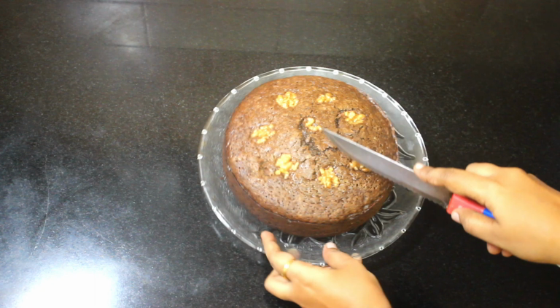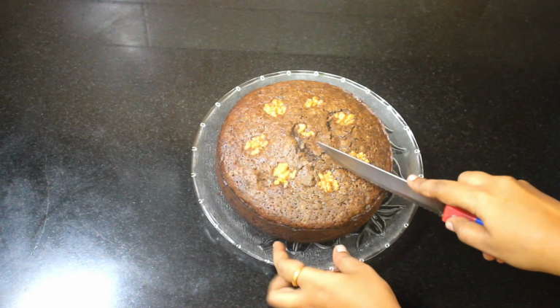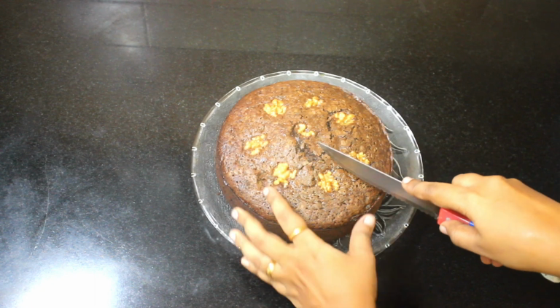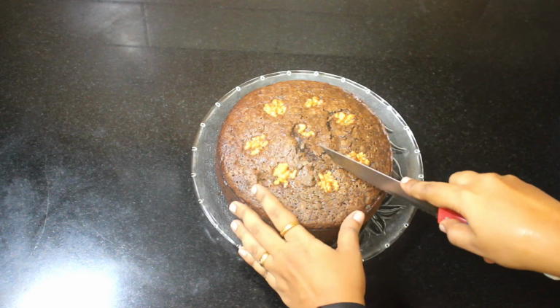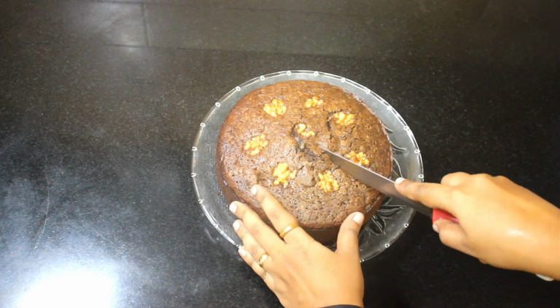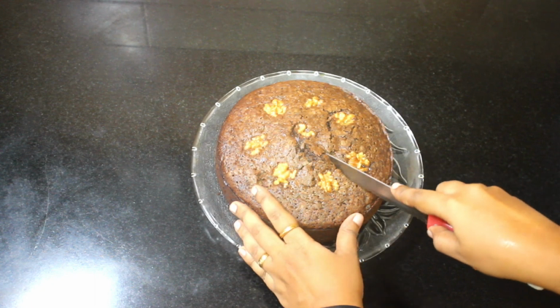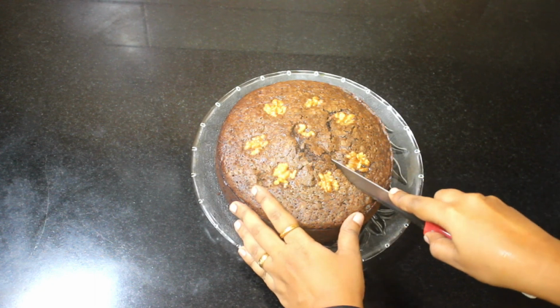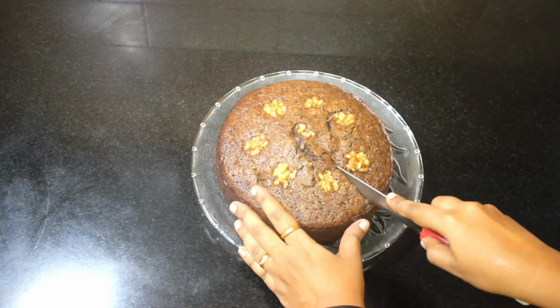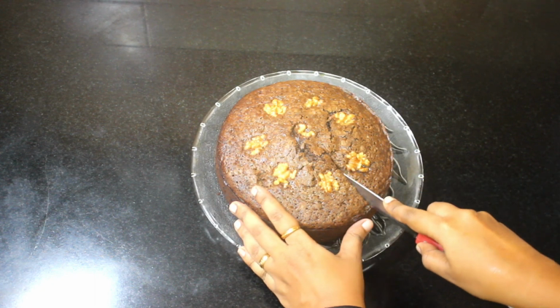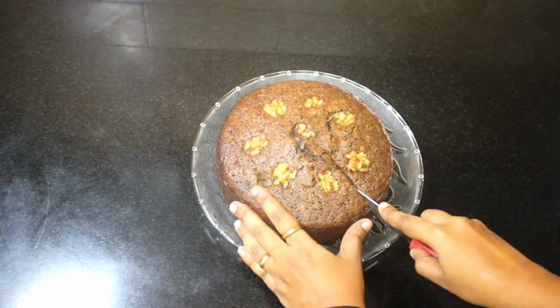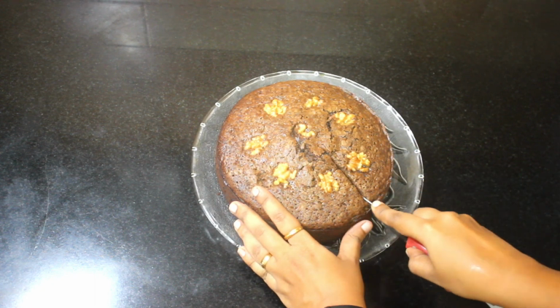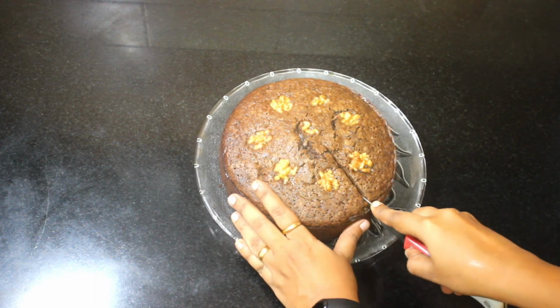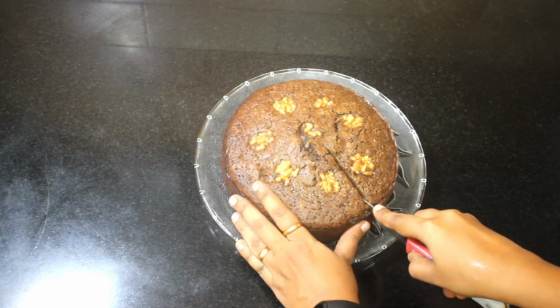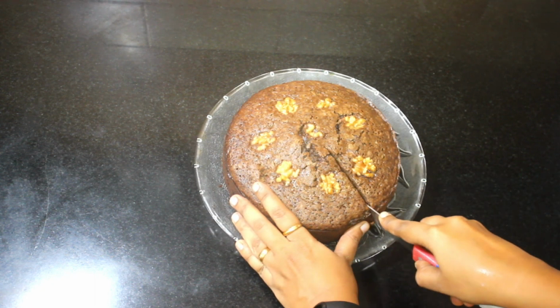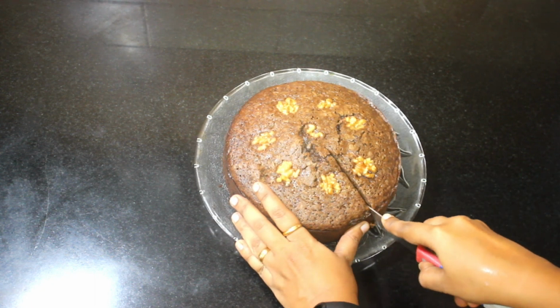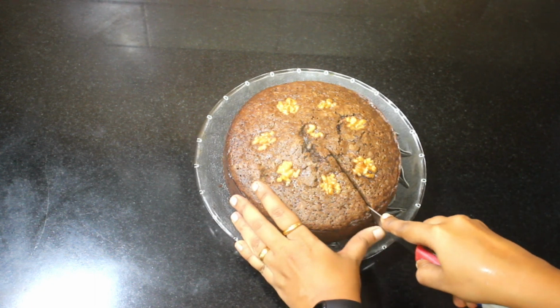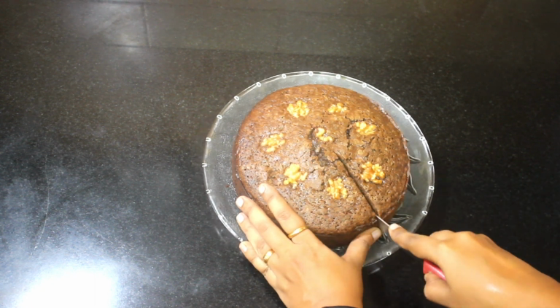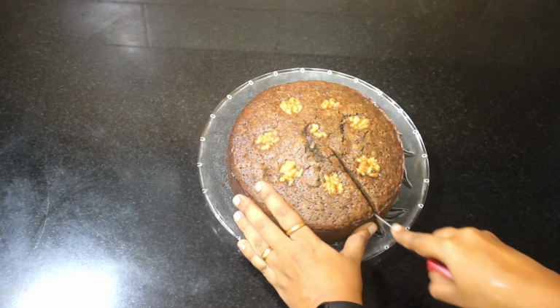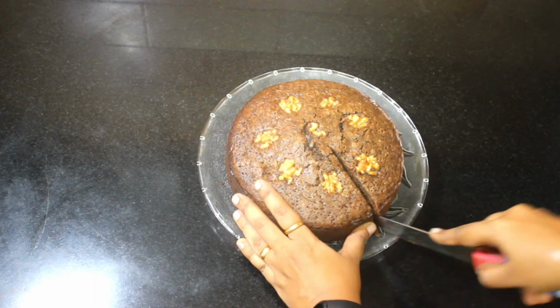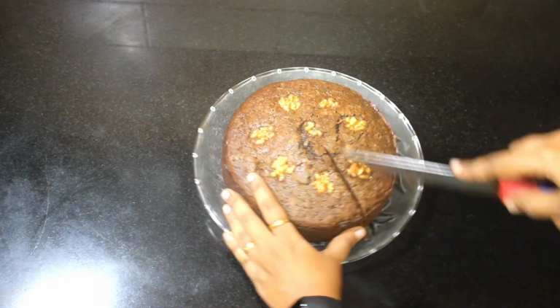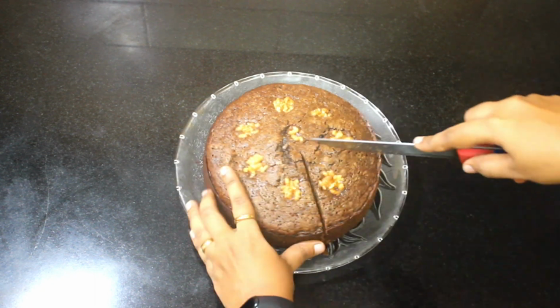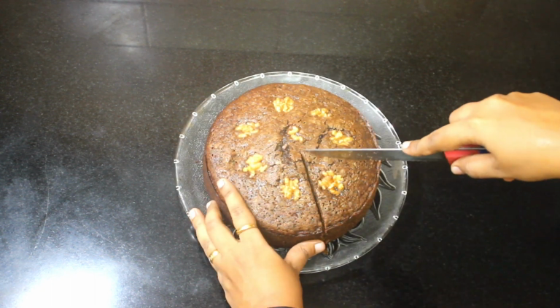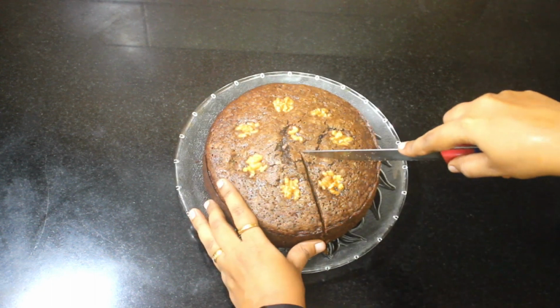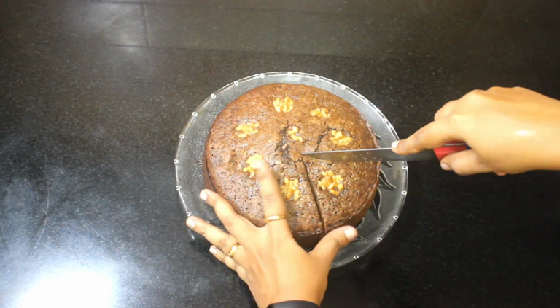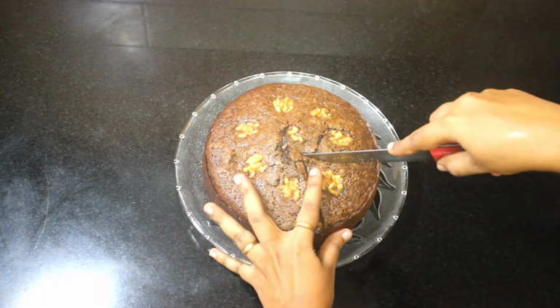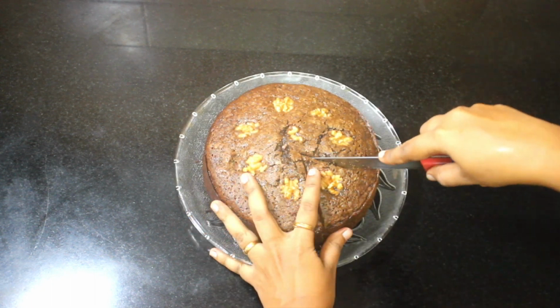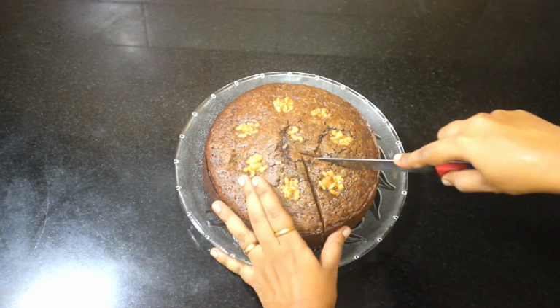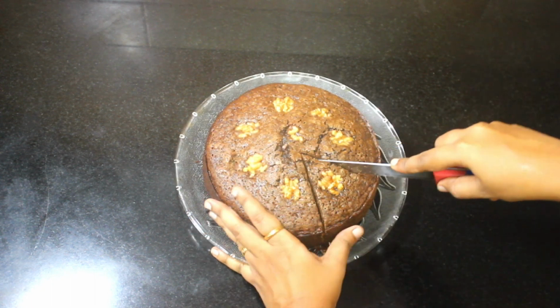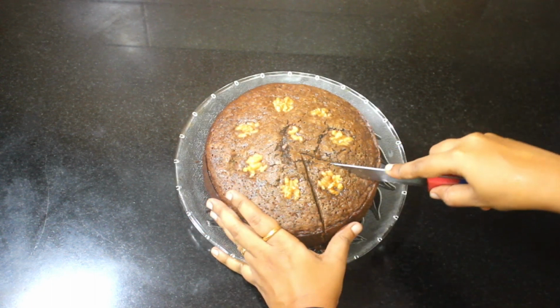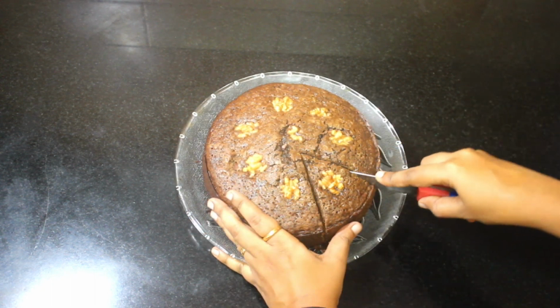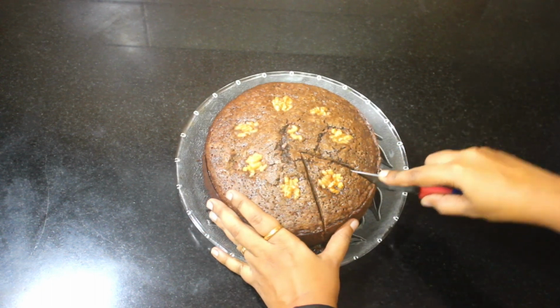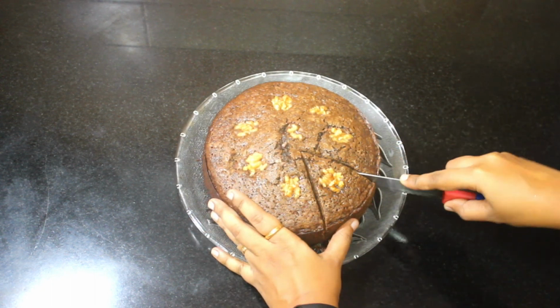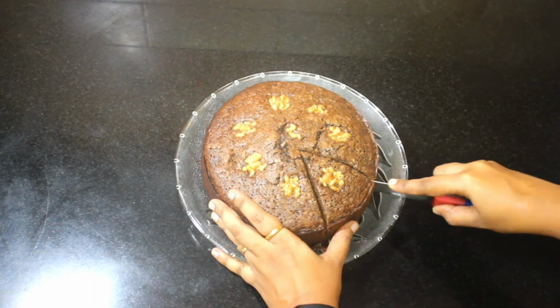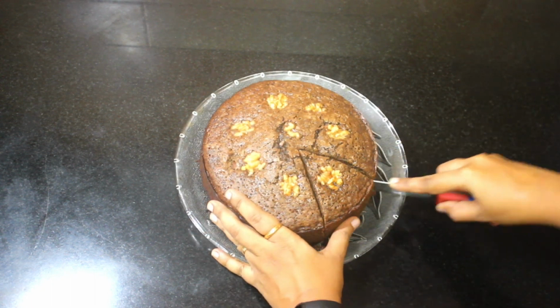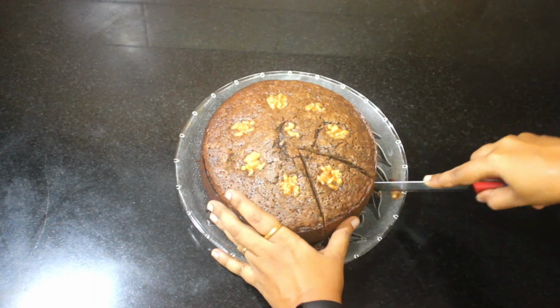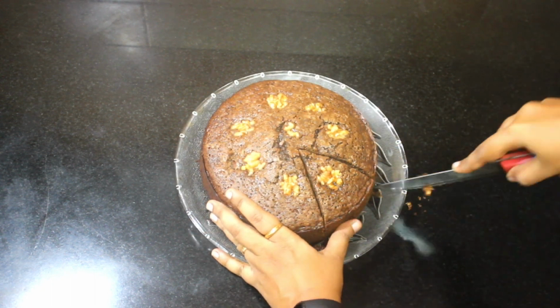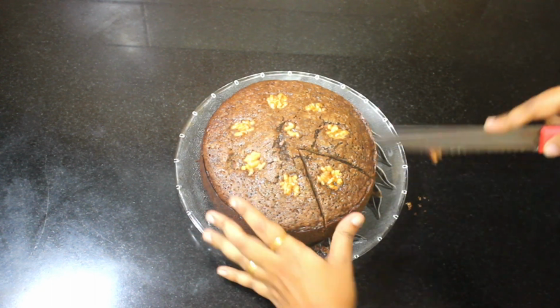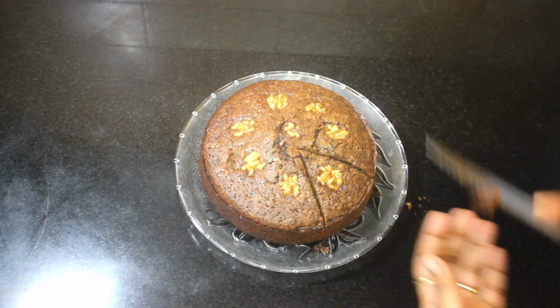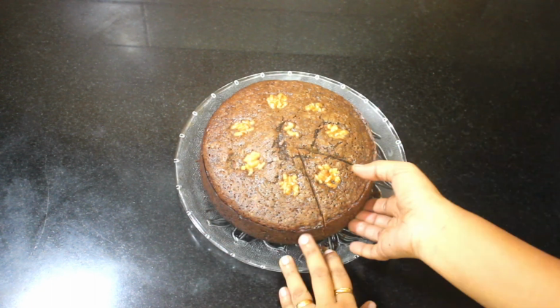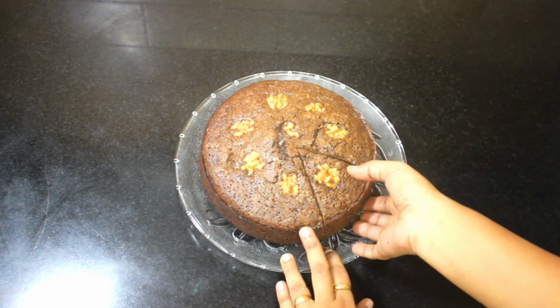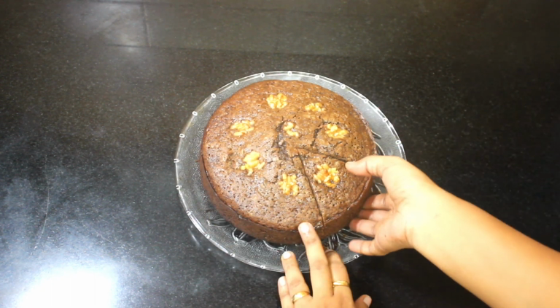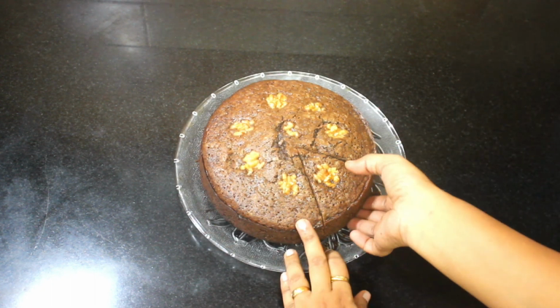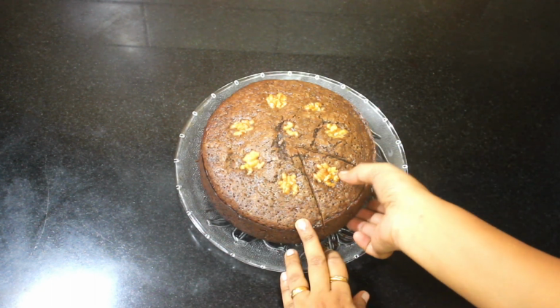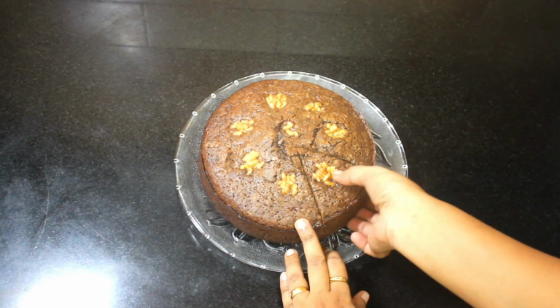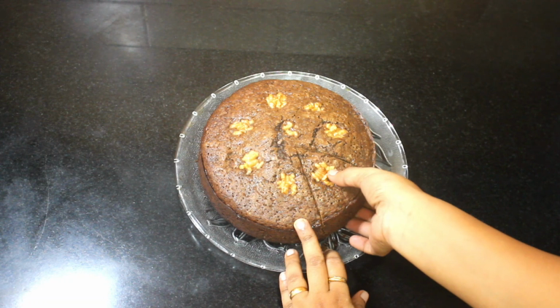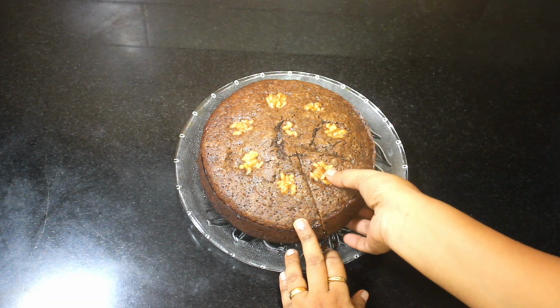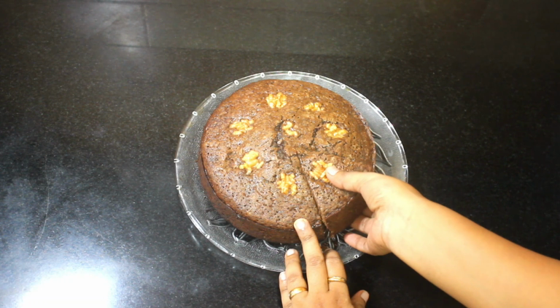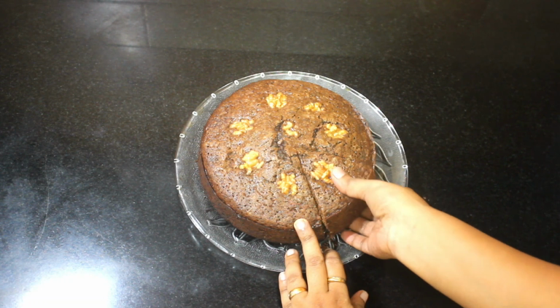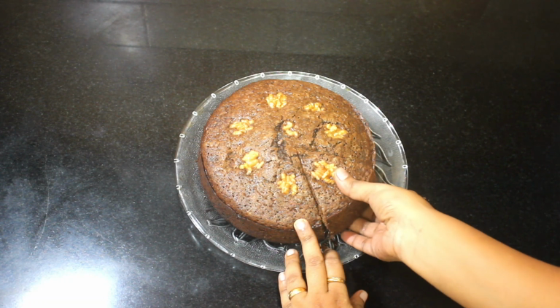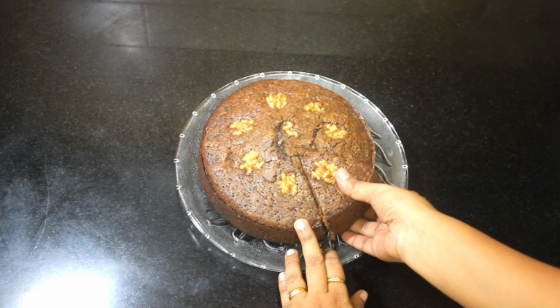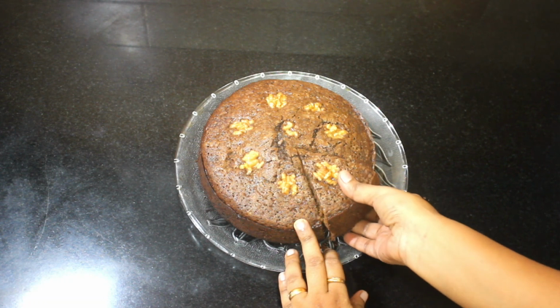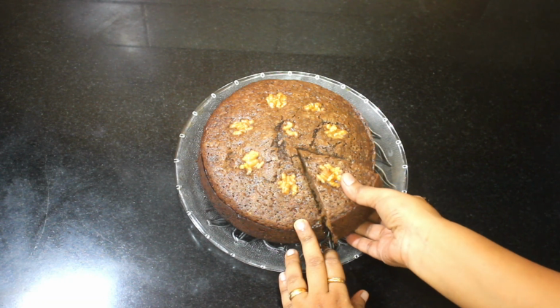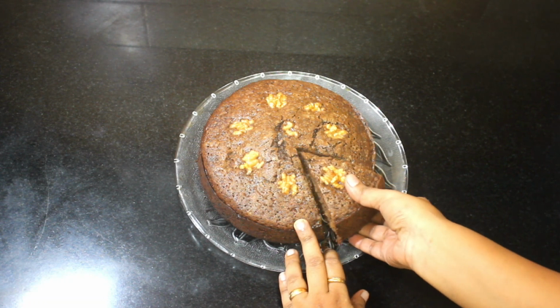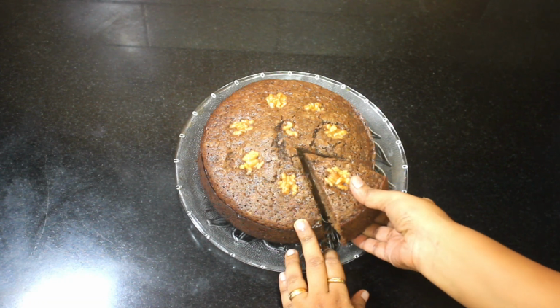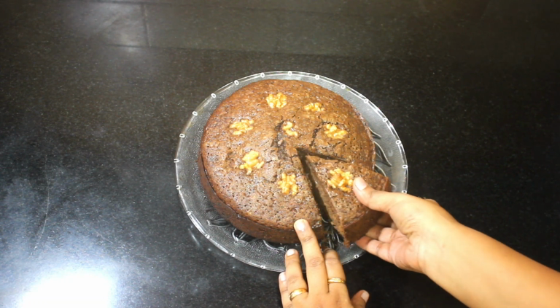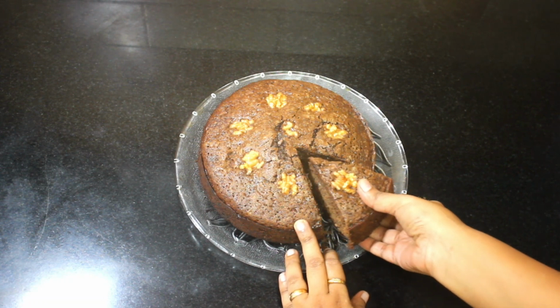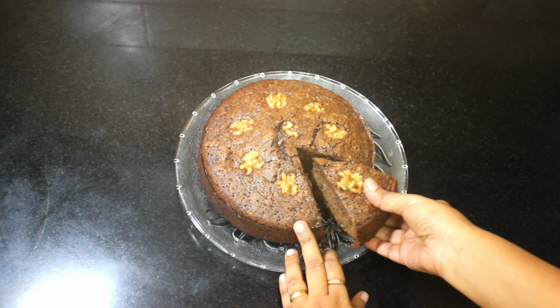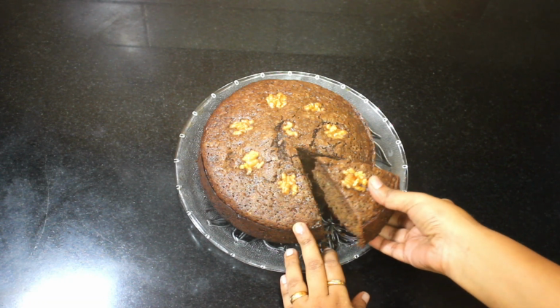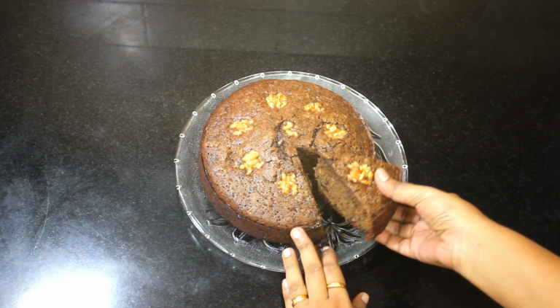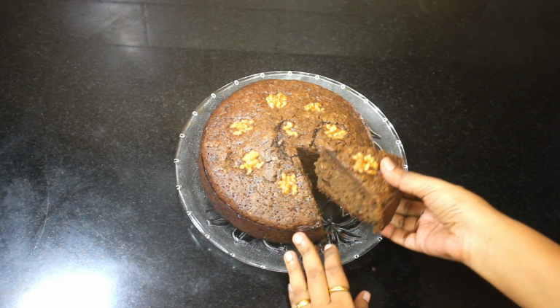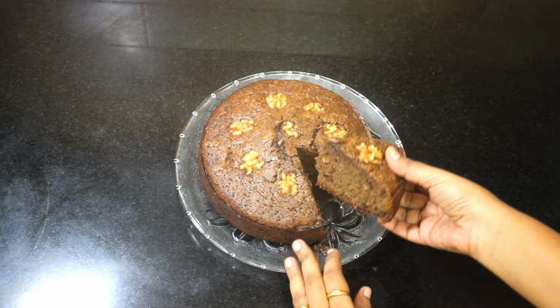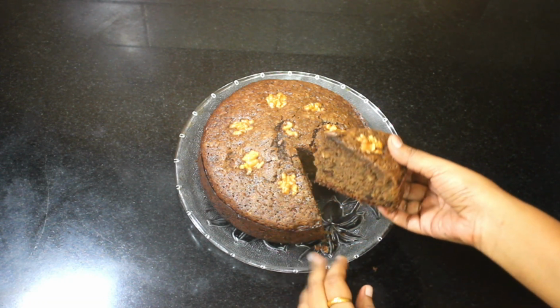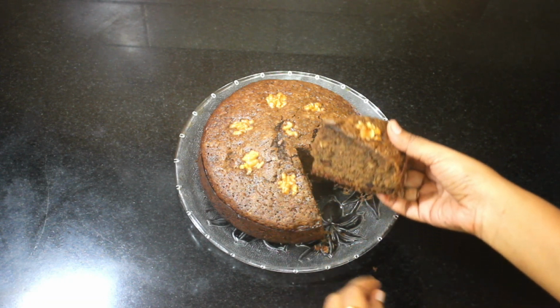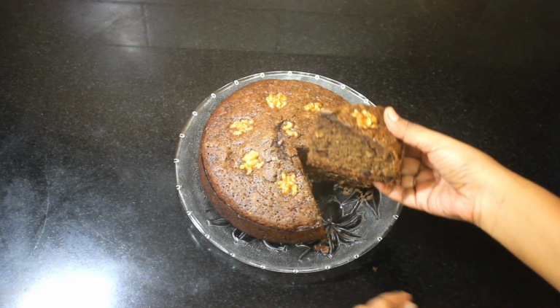Hello everyone! Today we will see how to bake this easy and simple chocolate walnut cake.